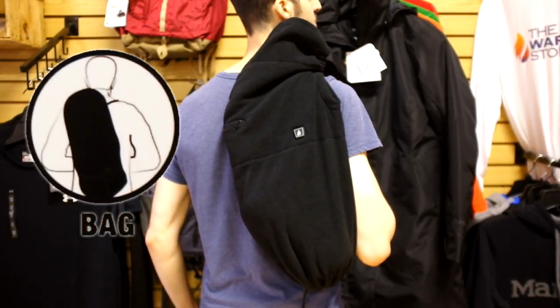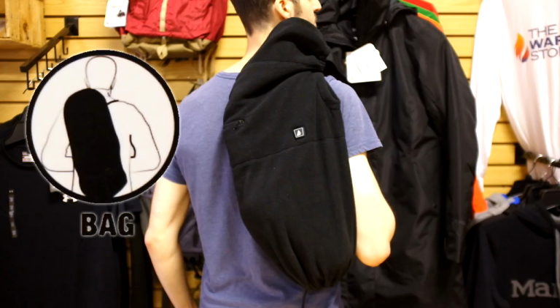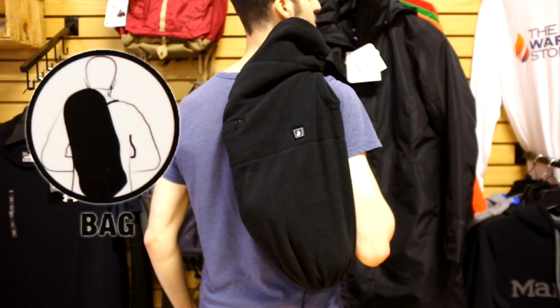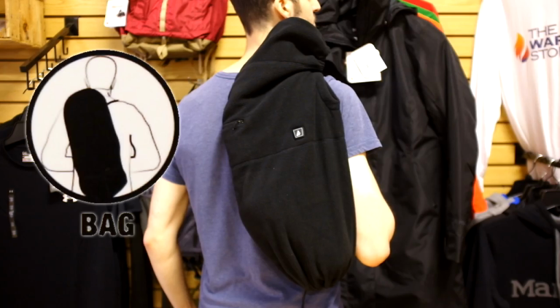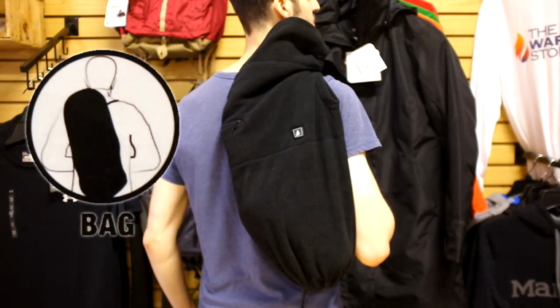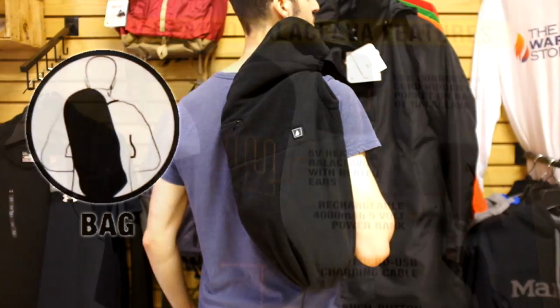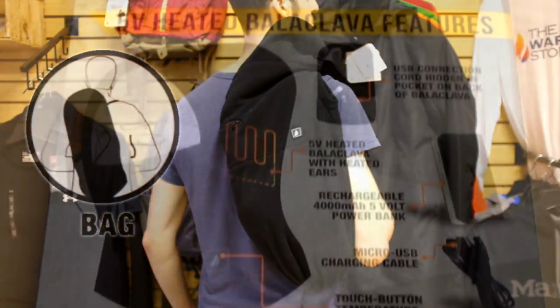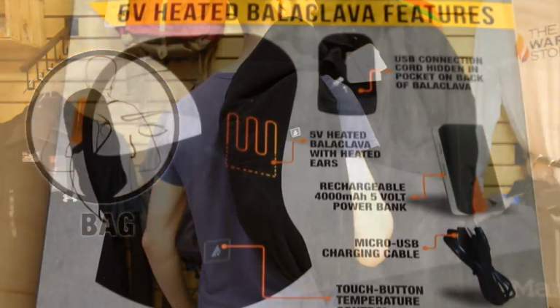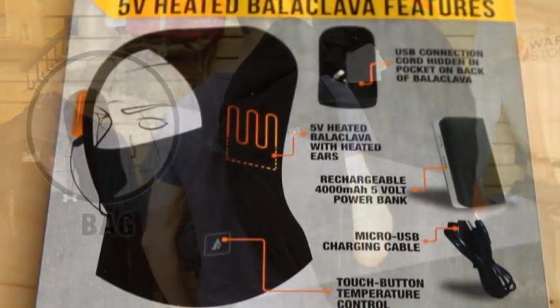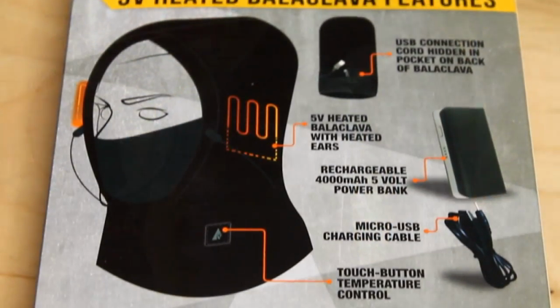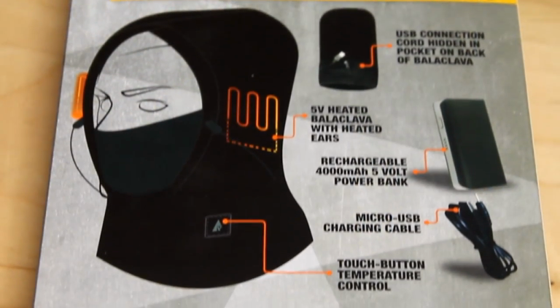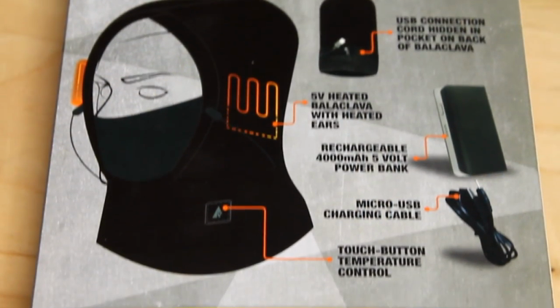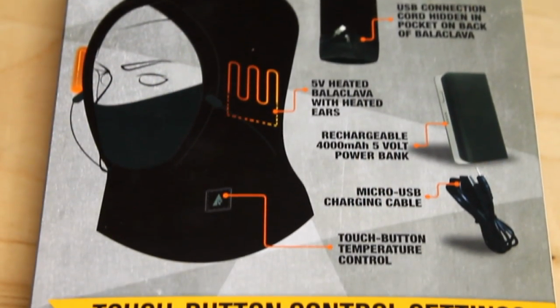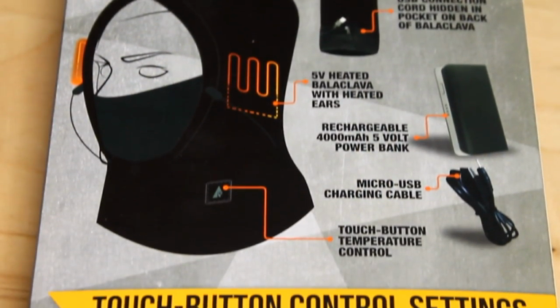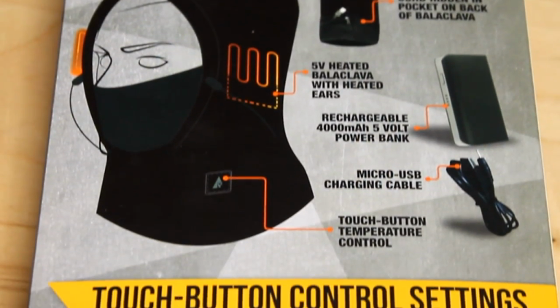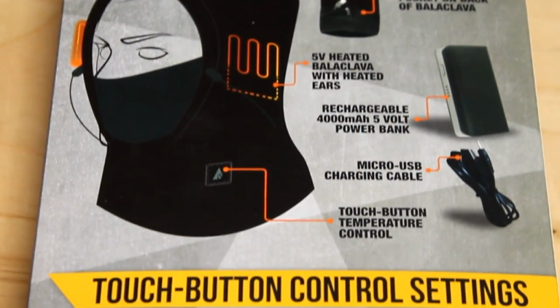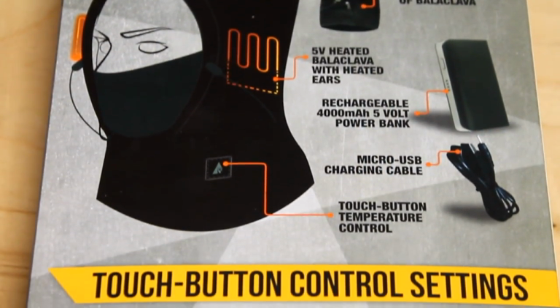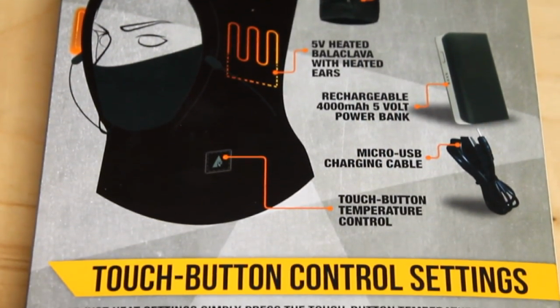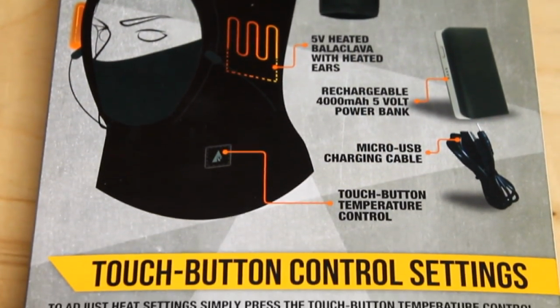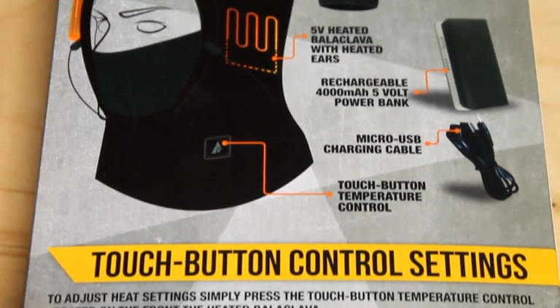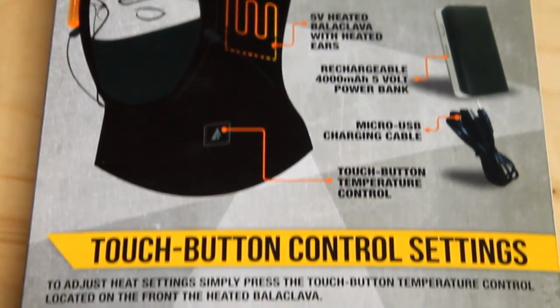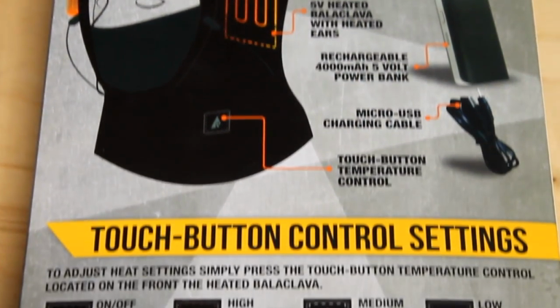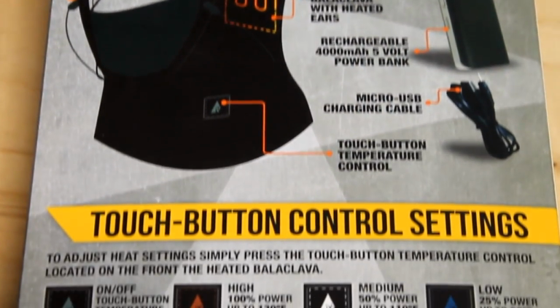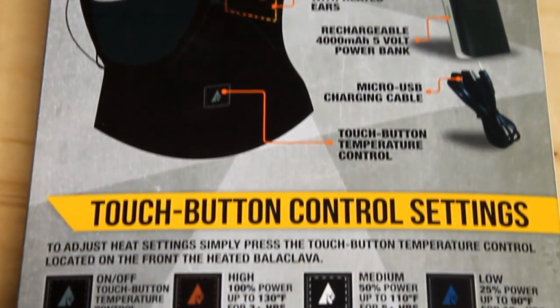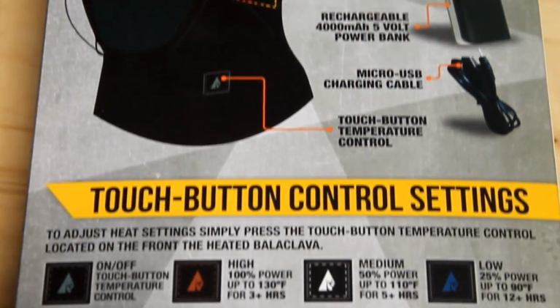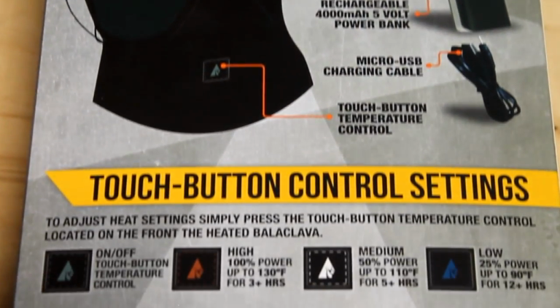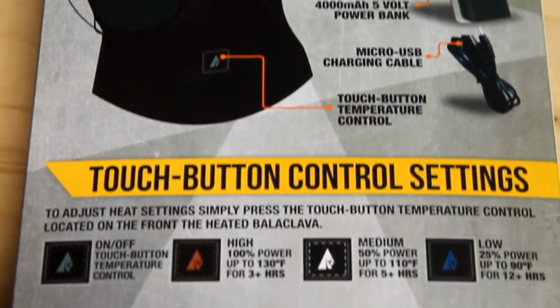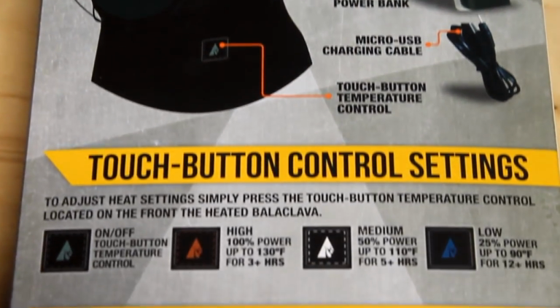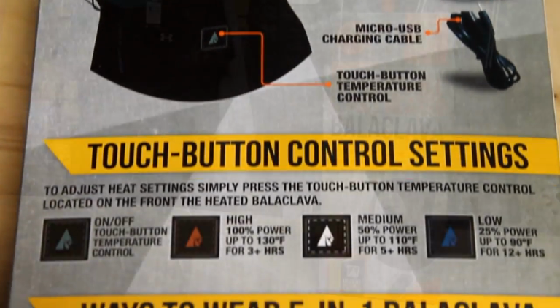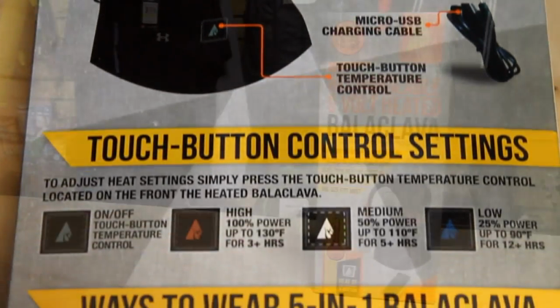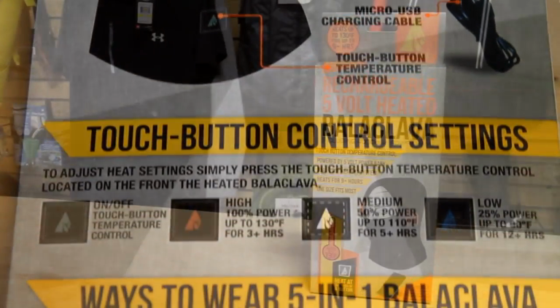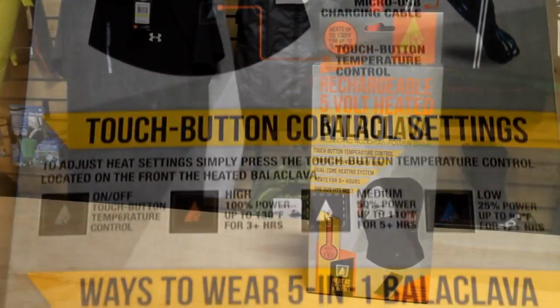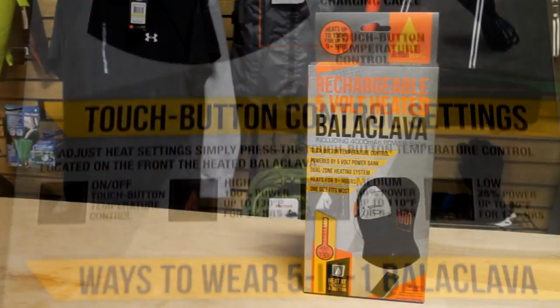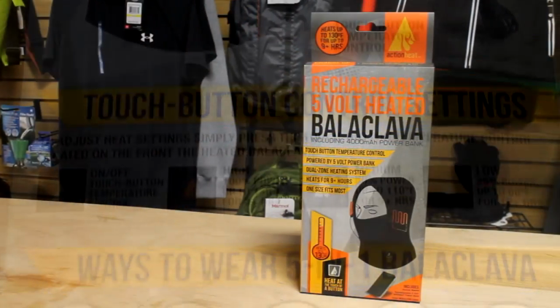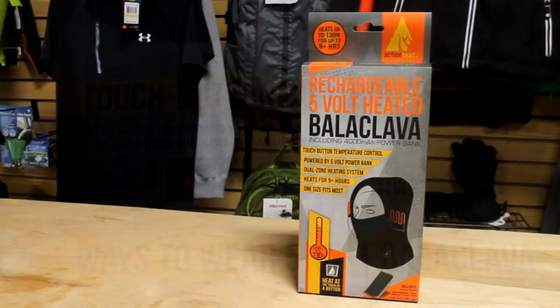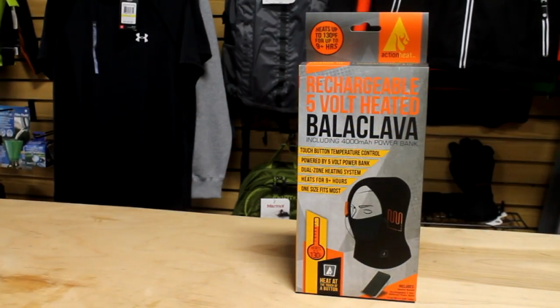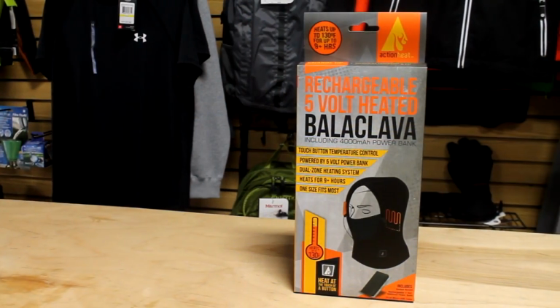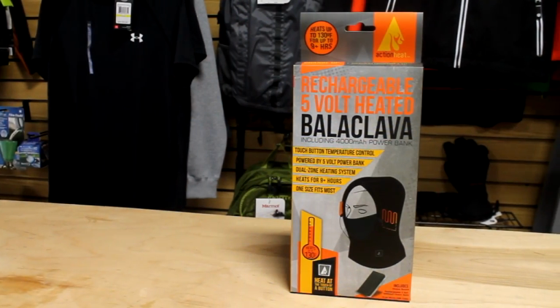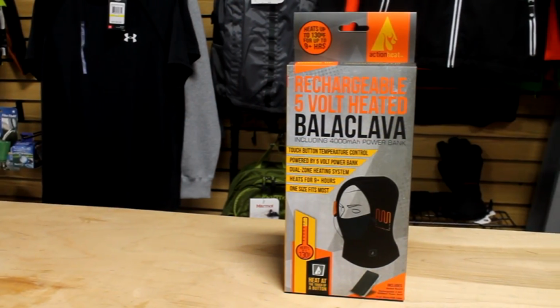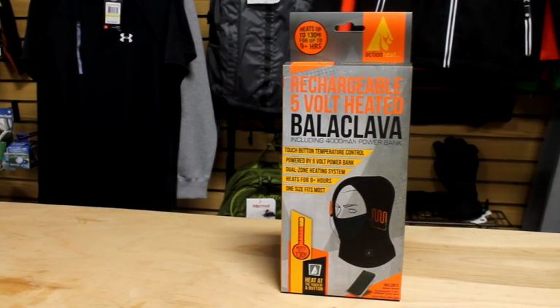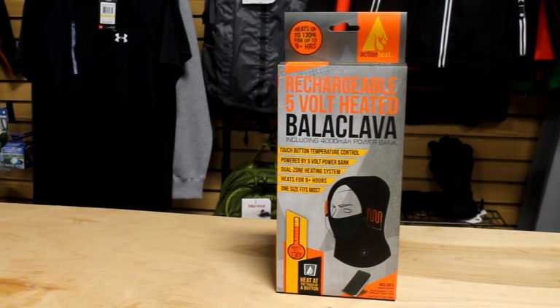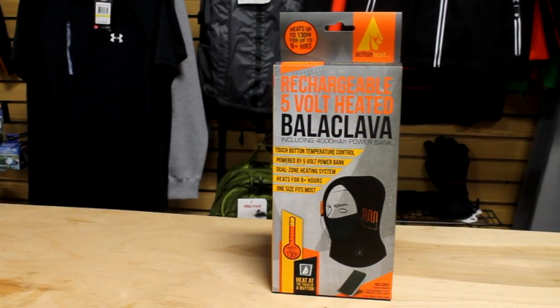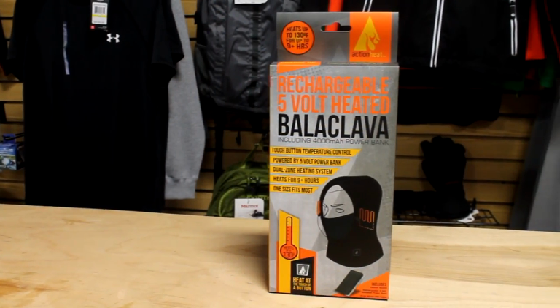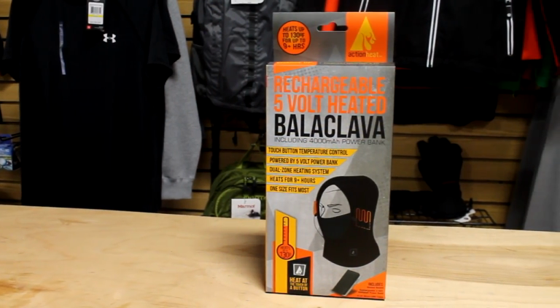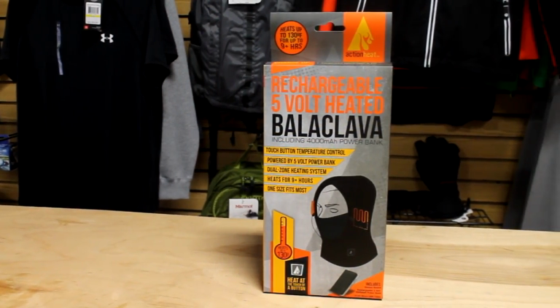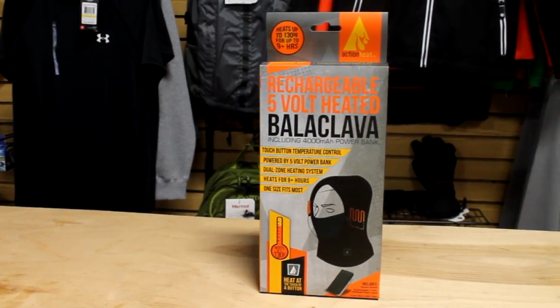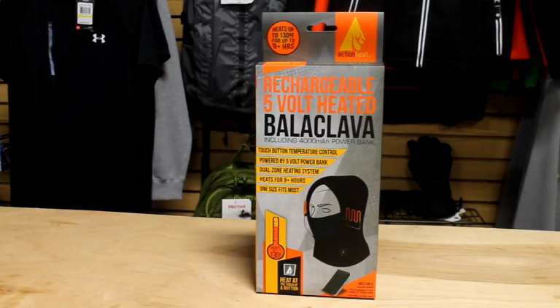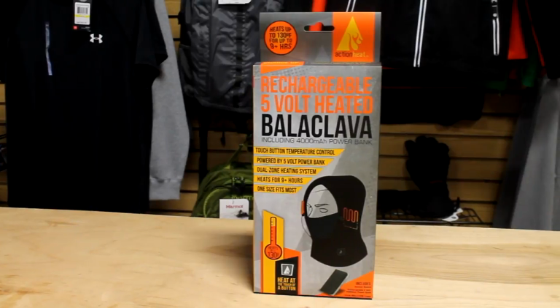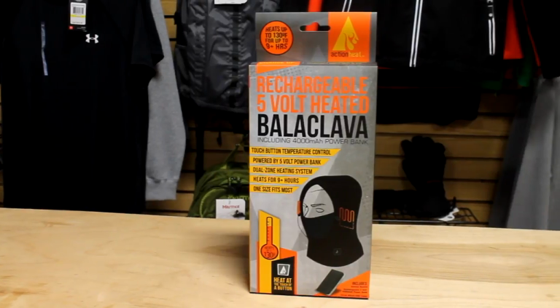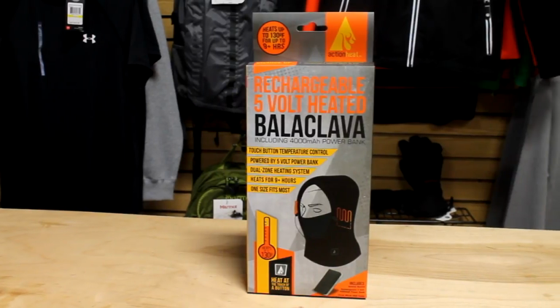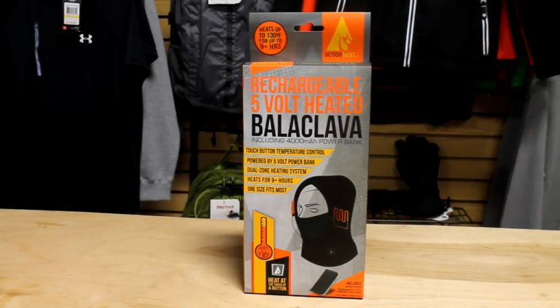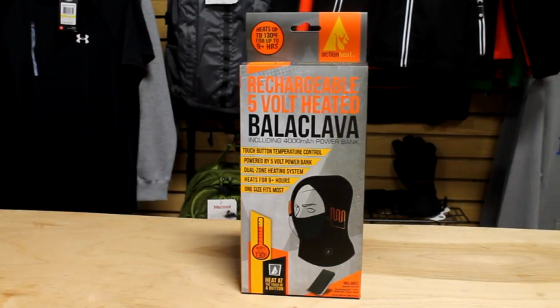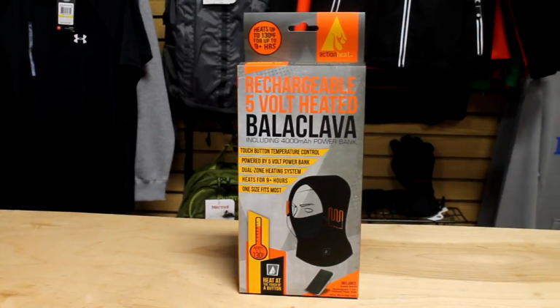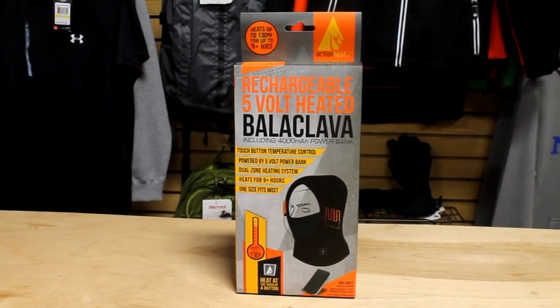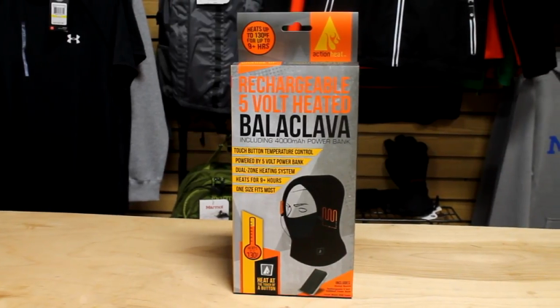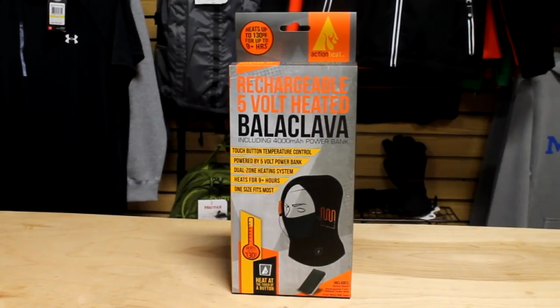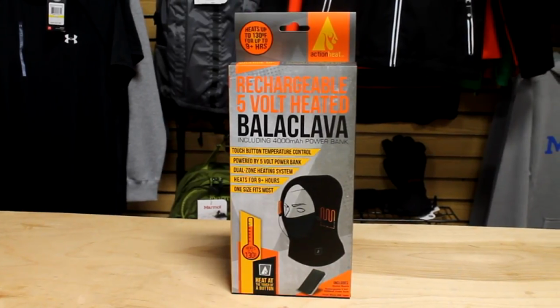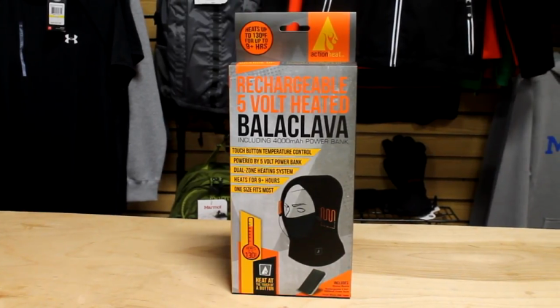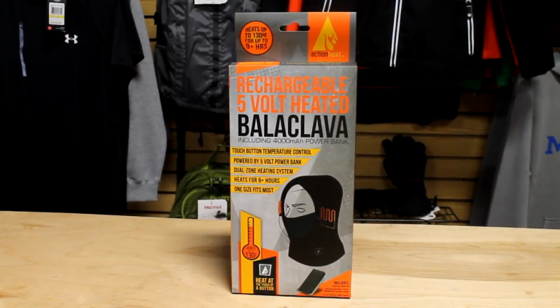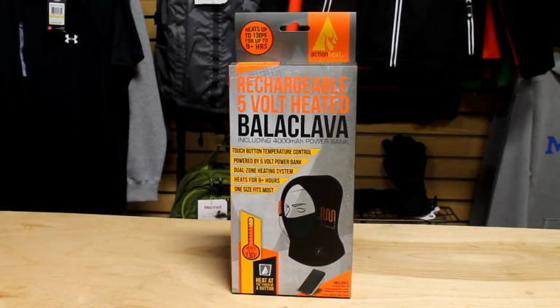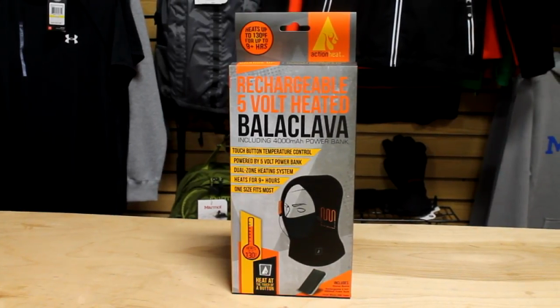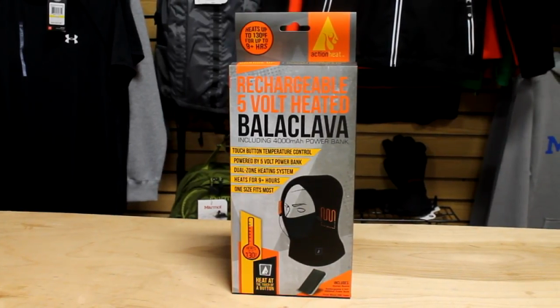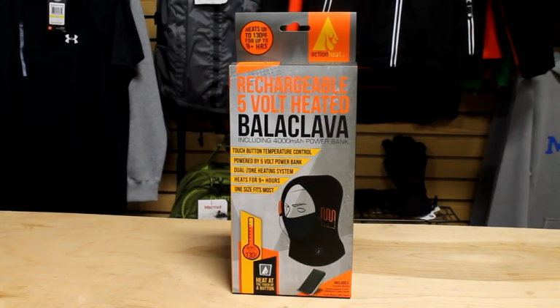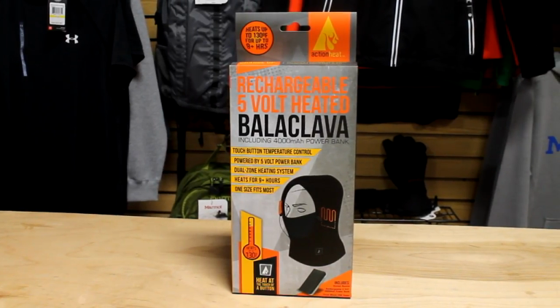With years of experience specializing in heated clothing, the Action Heat 5-volt heated balaclava is ready to take on any storm.